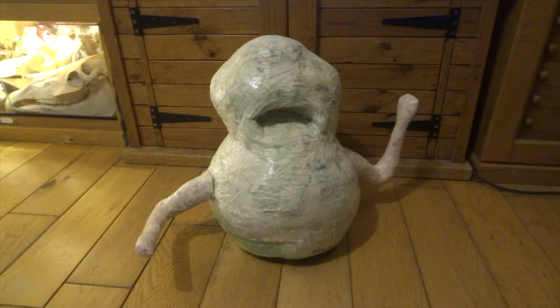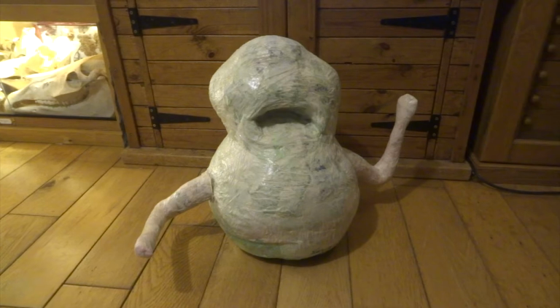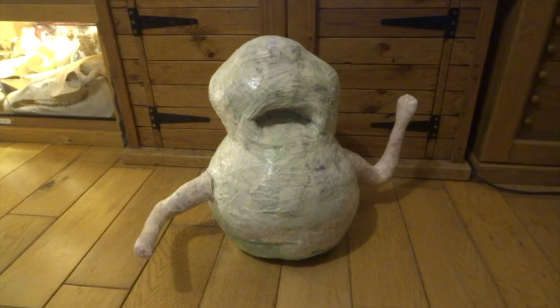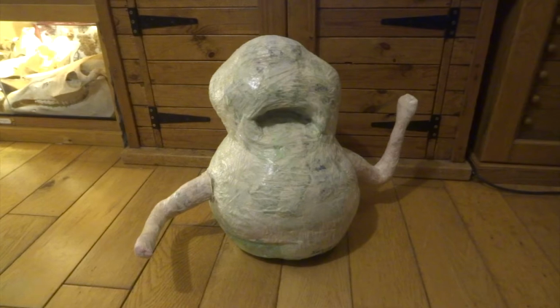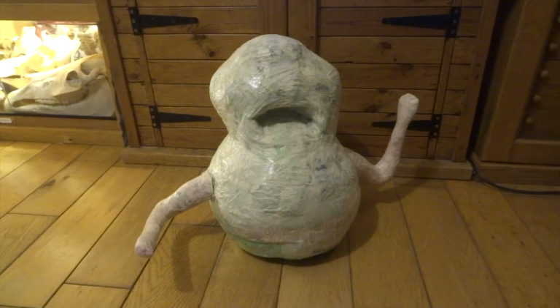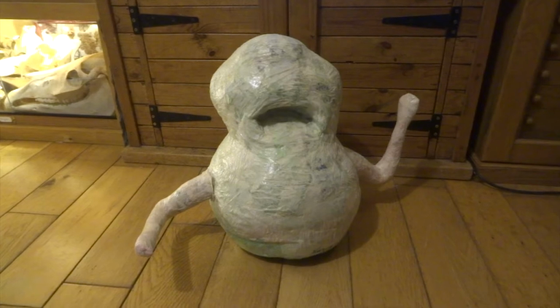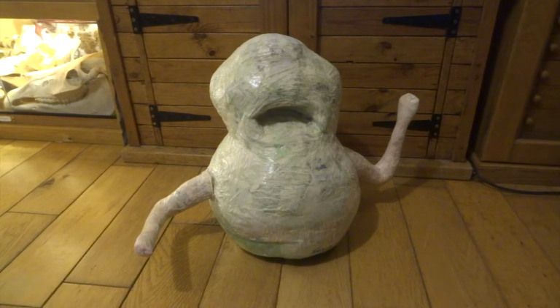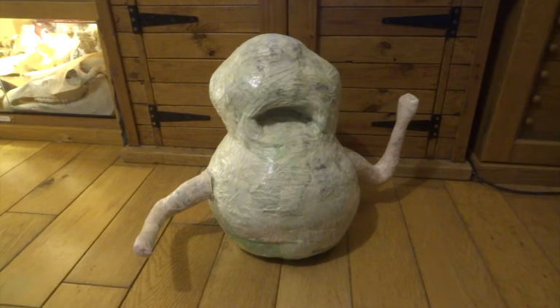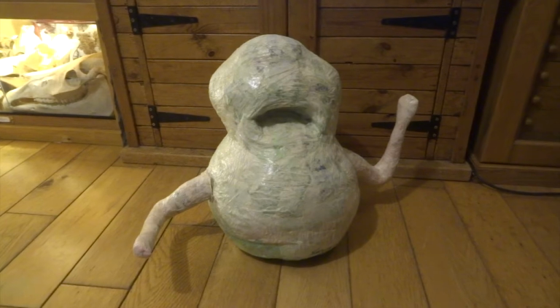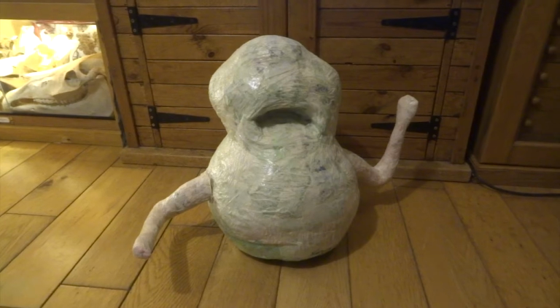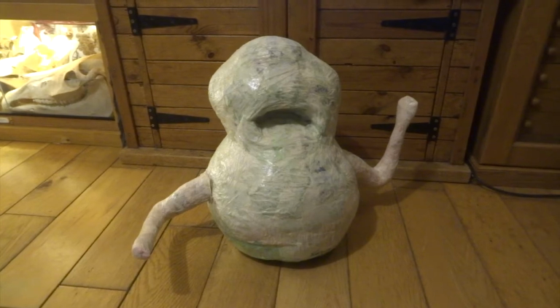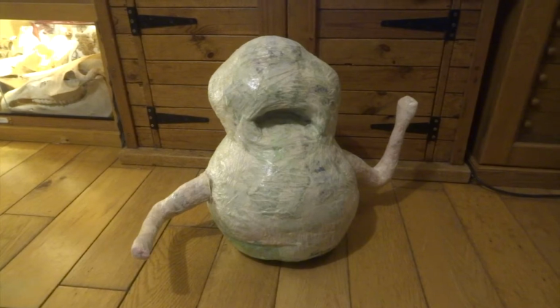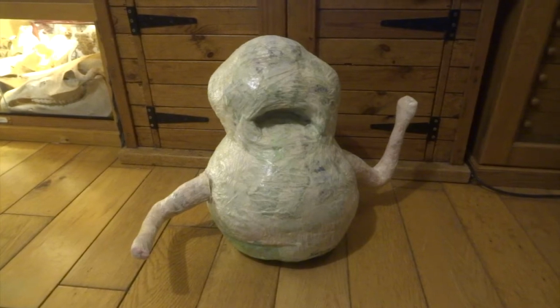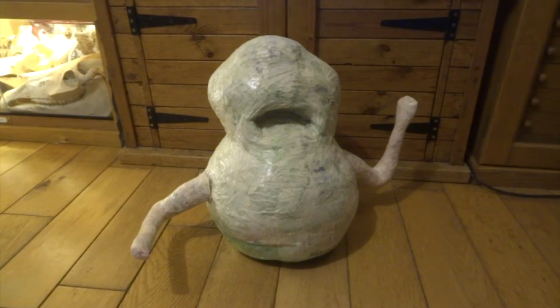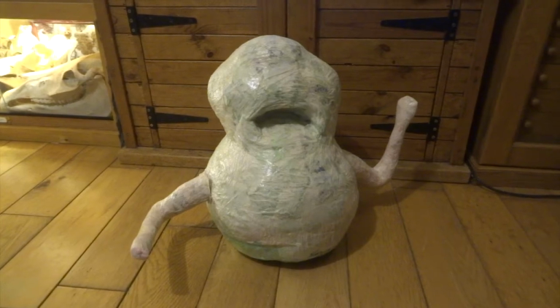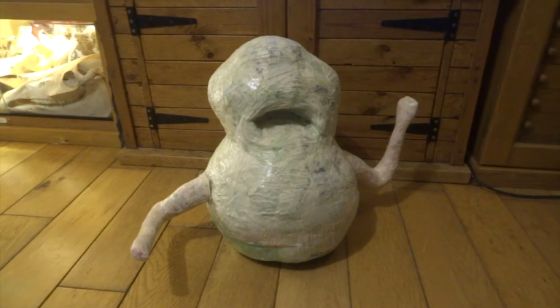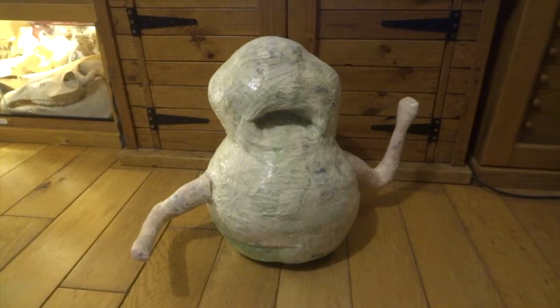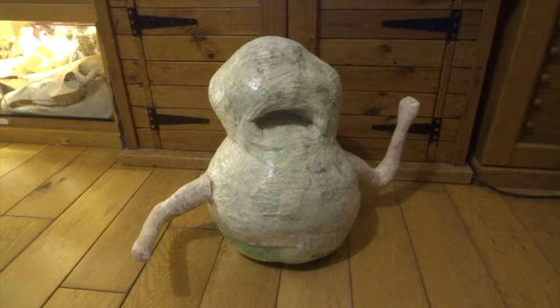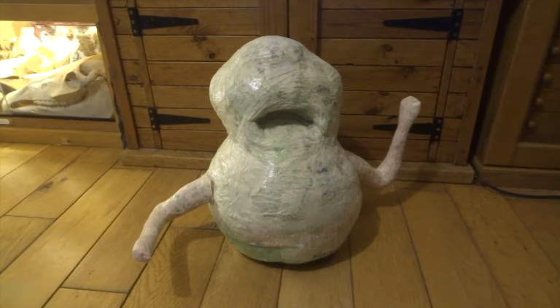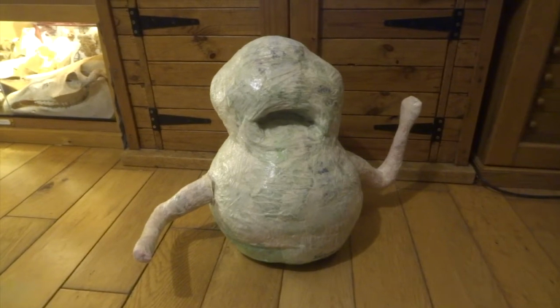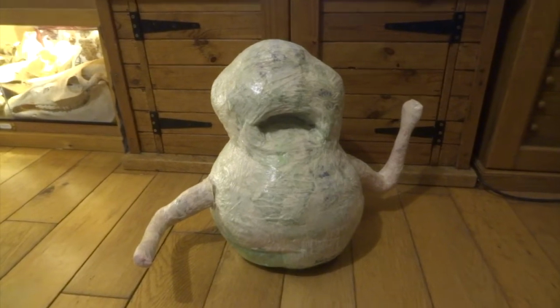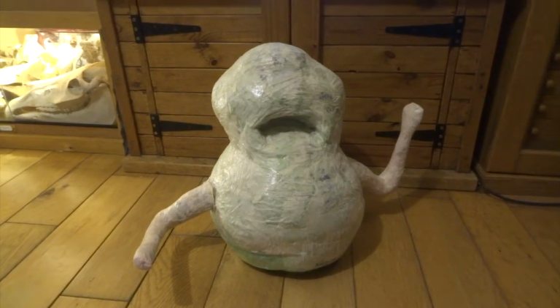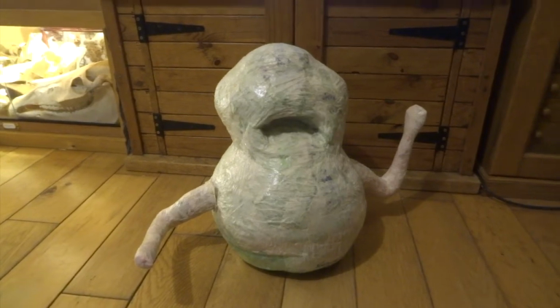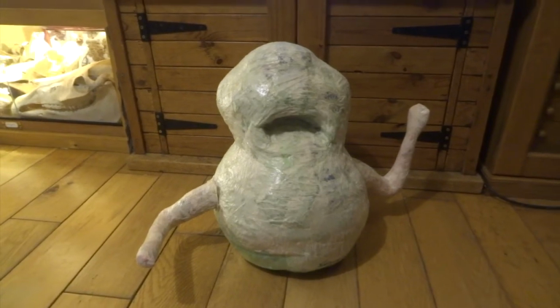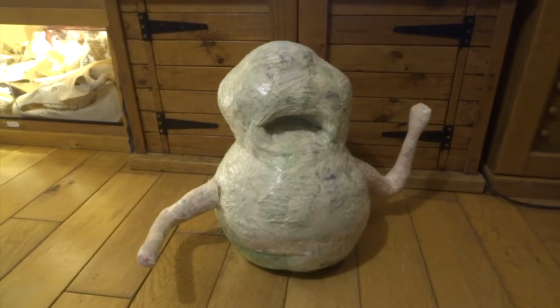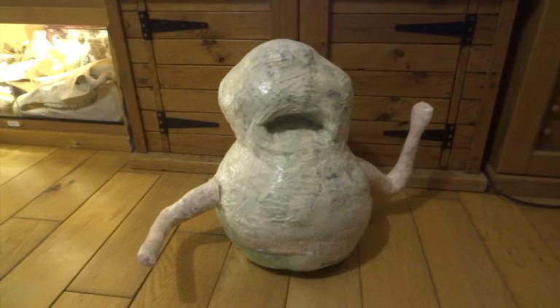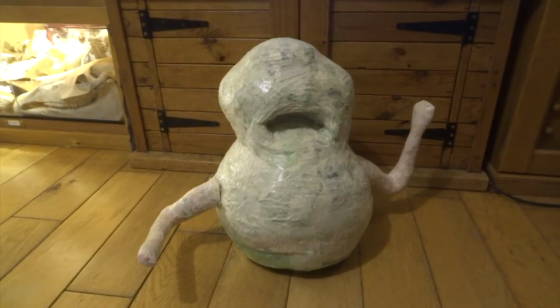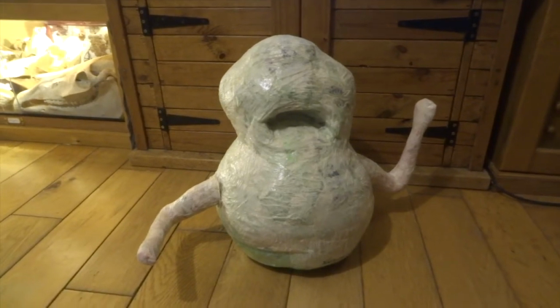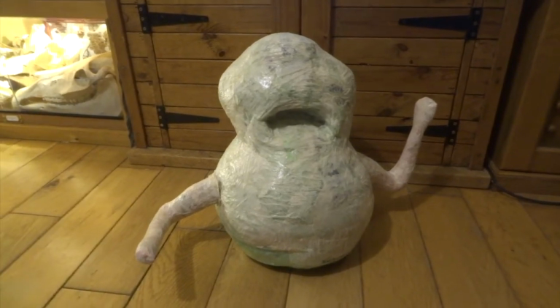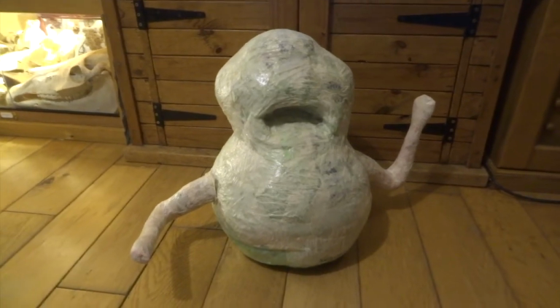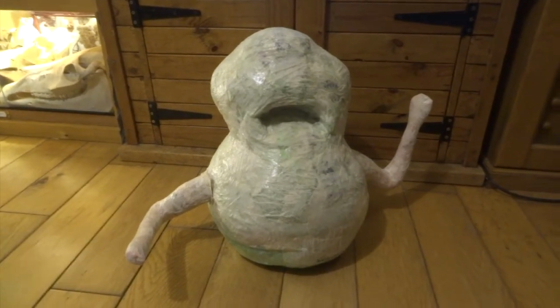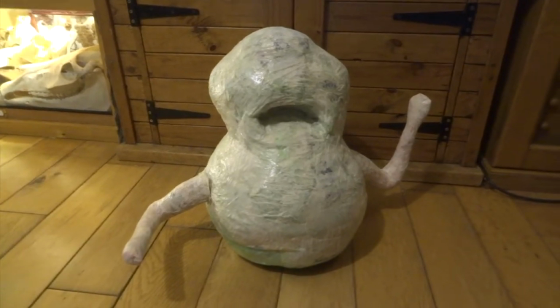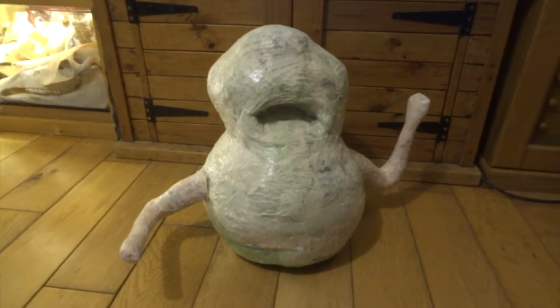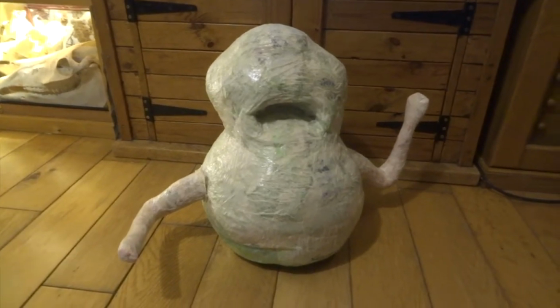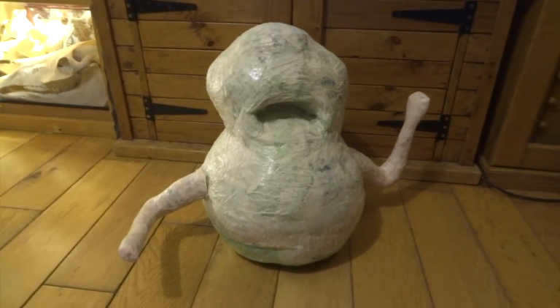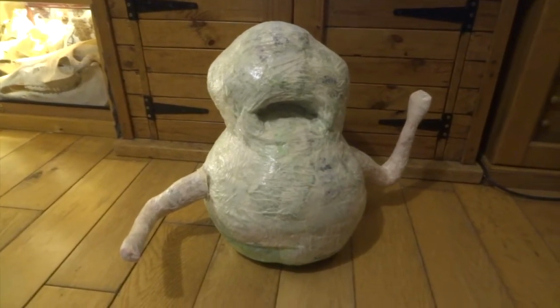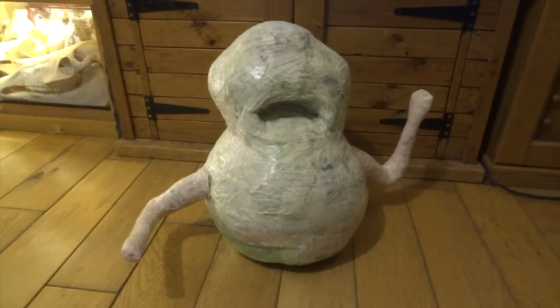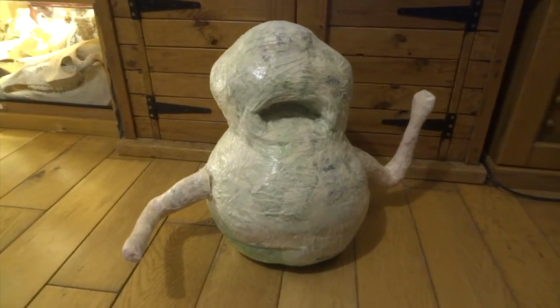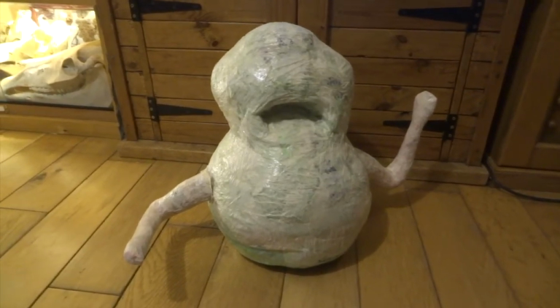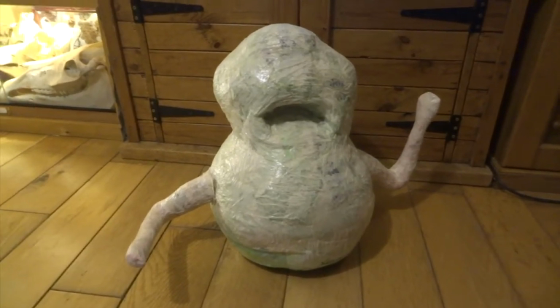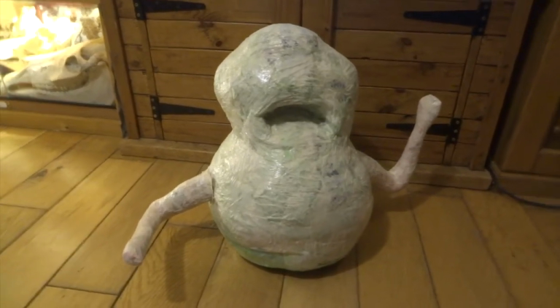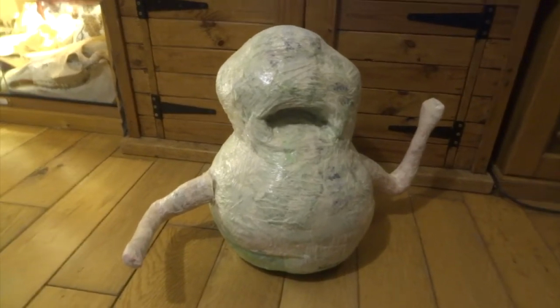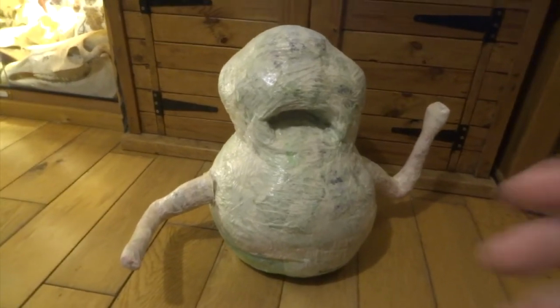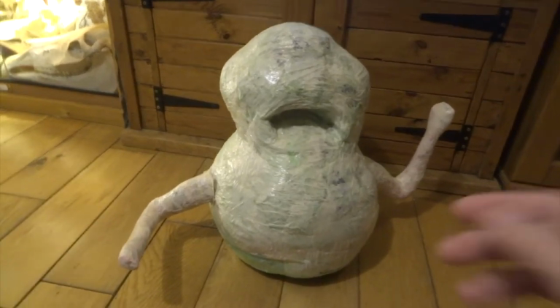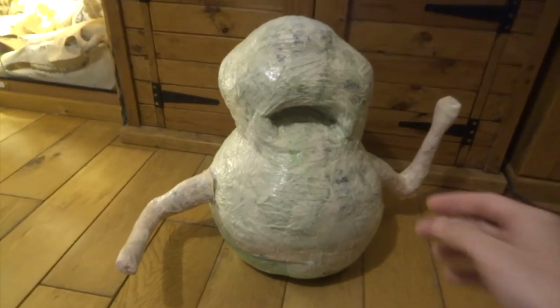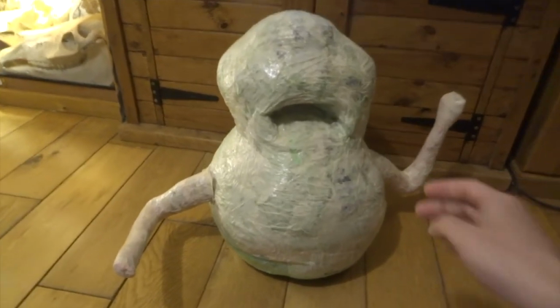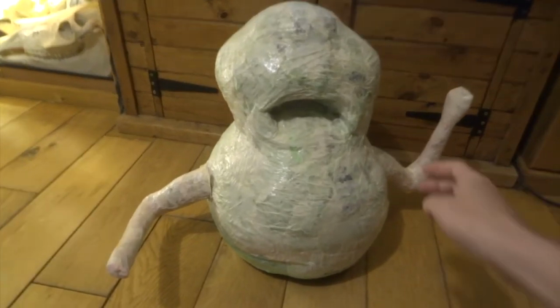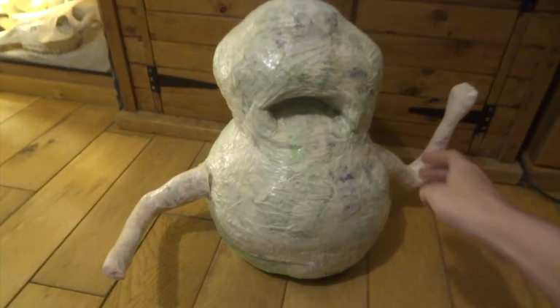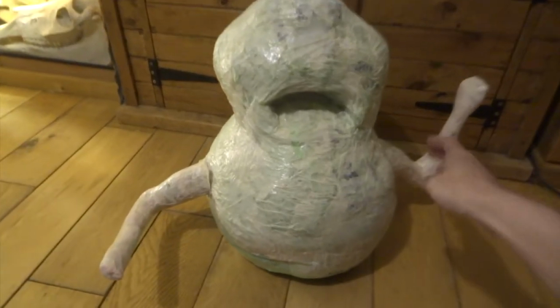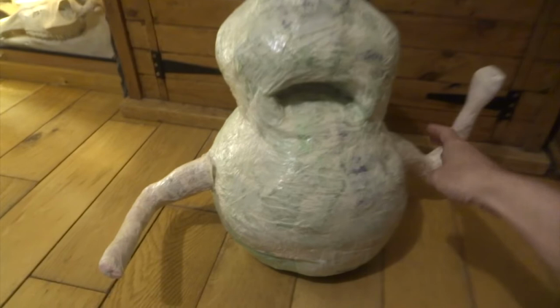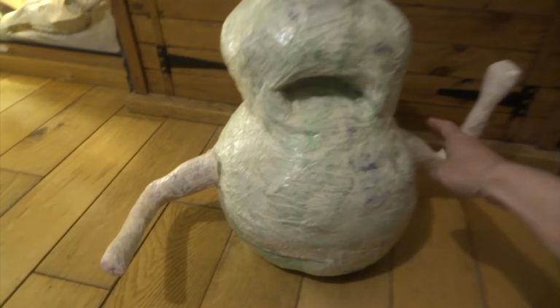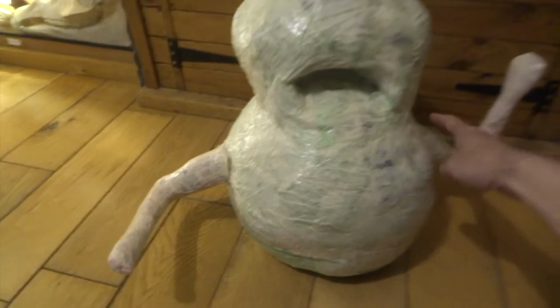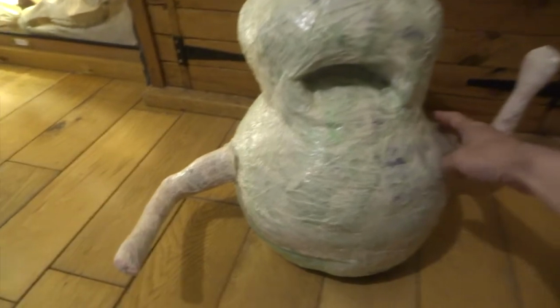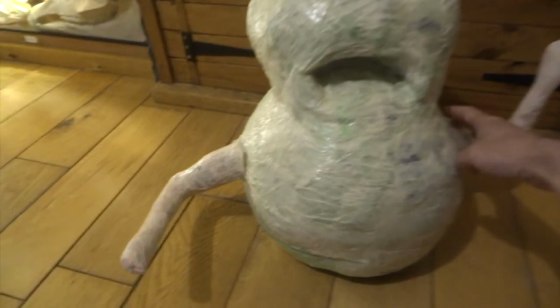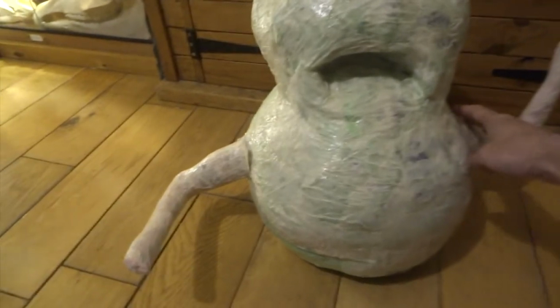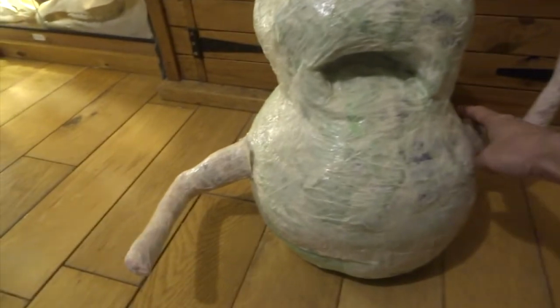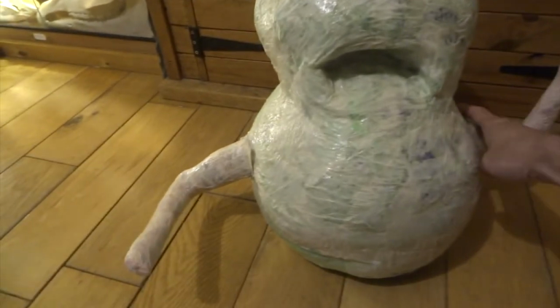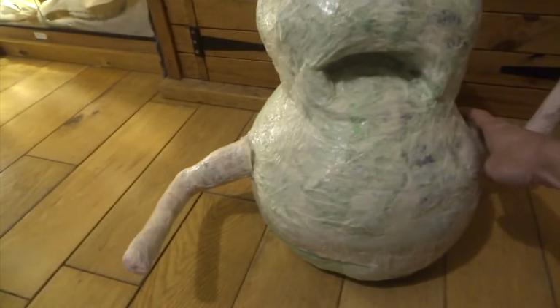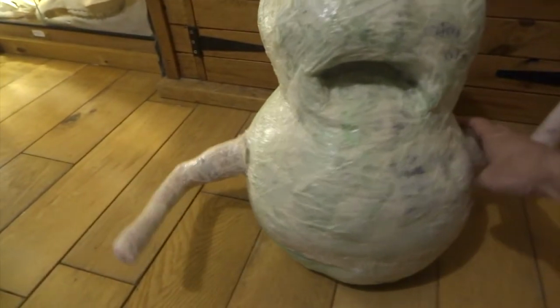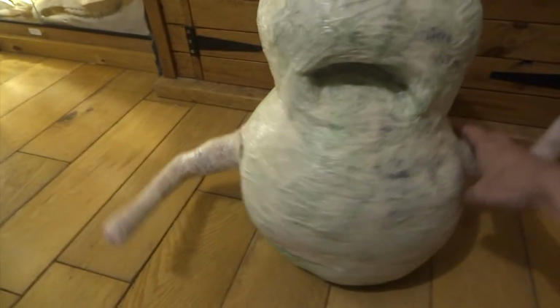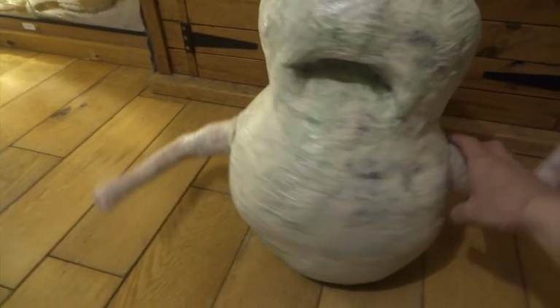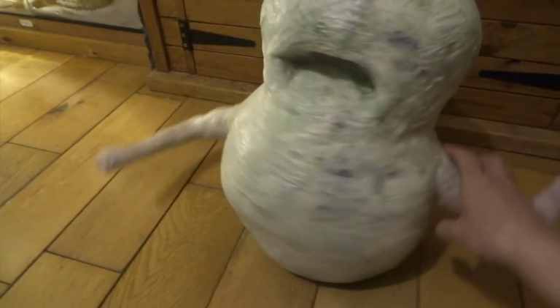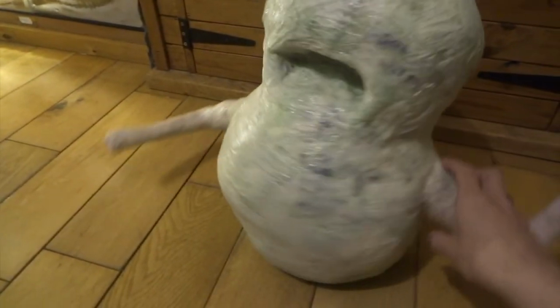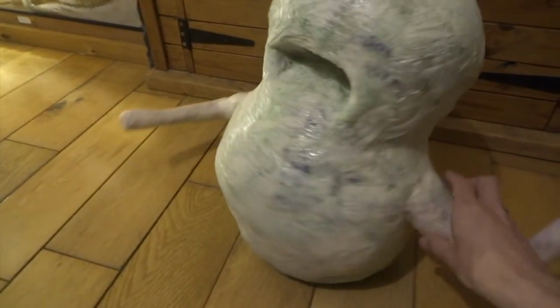Hi YouTube. This is the start of a Slimer that I probably started about a year, year and a half ago.